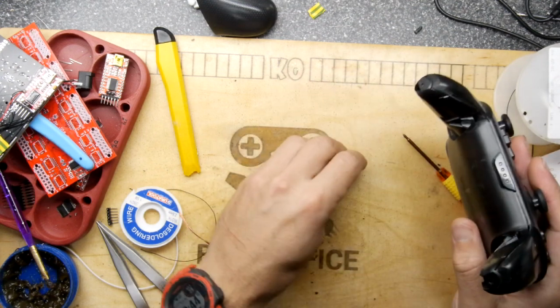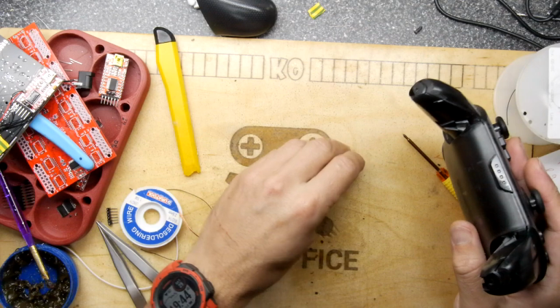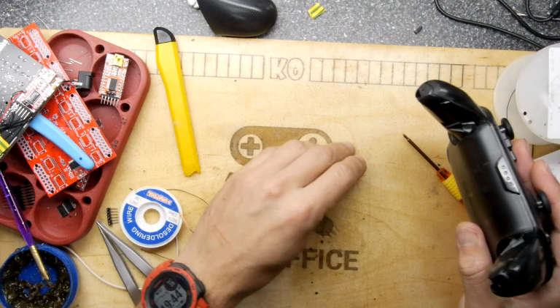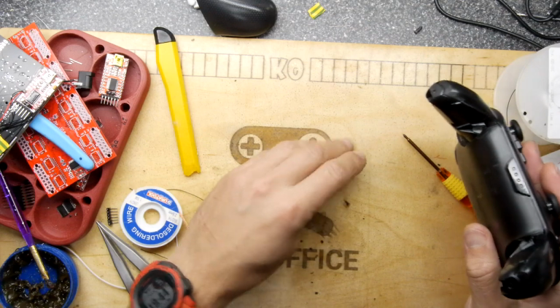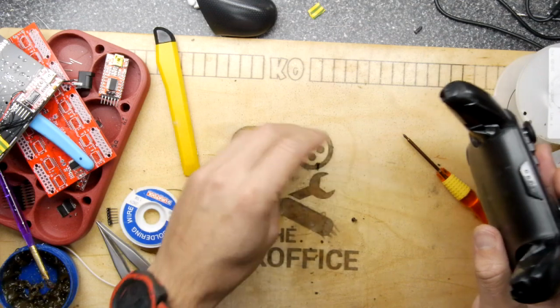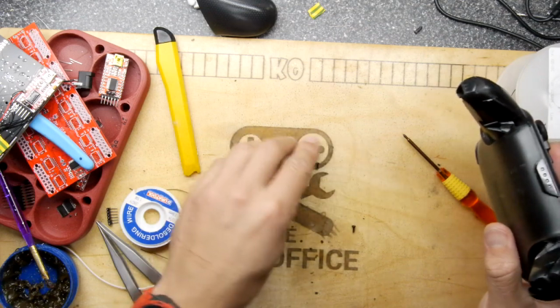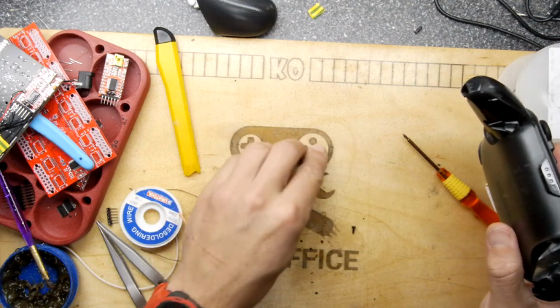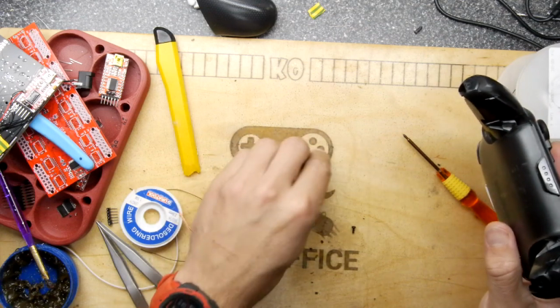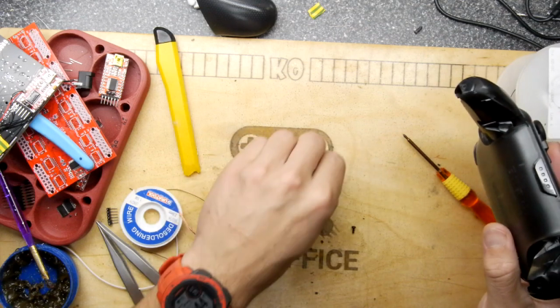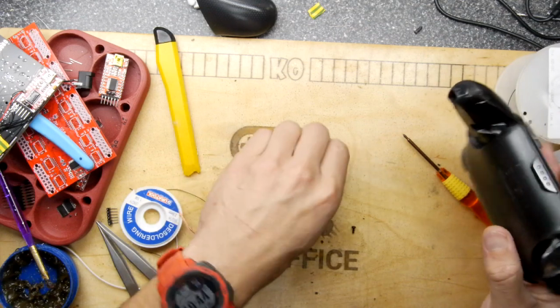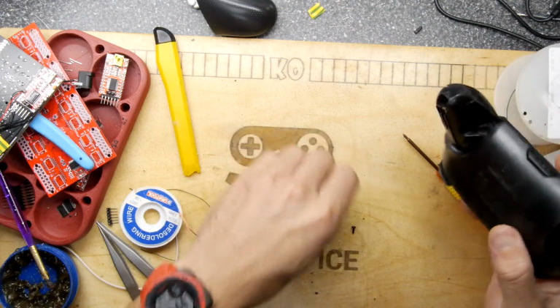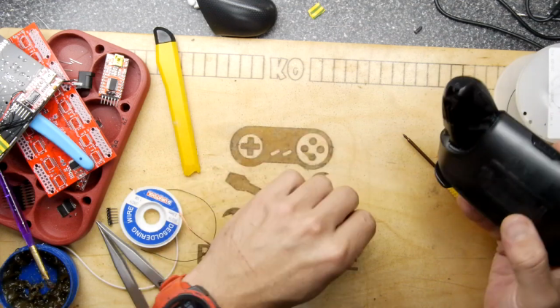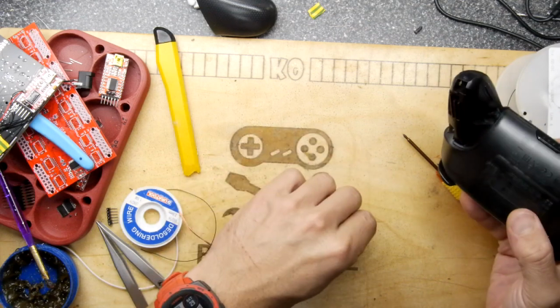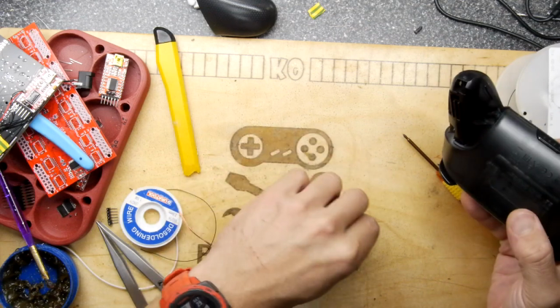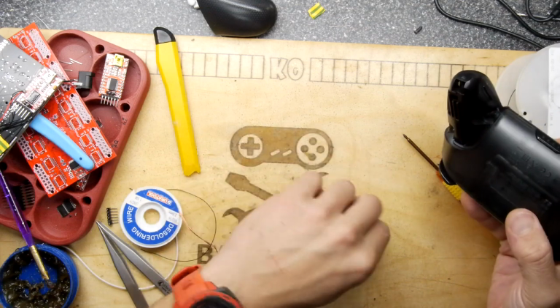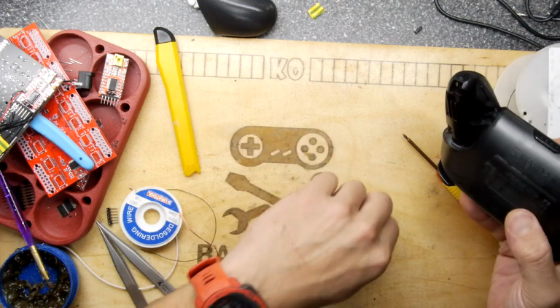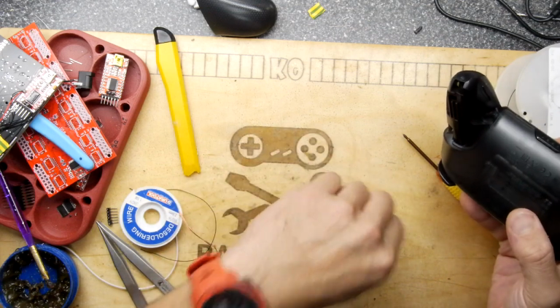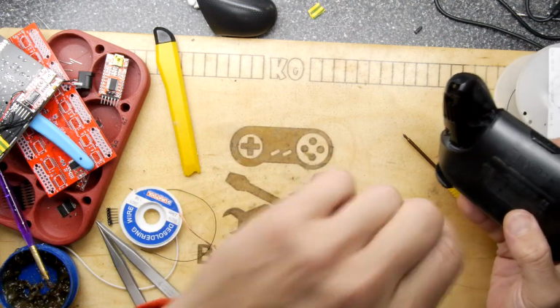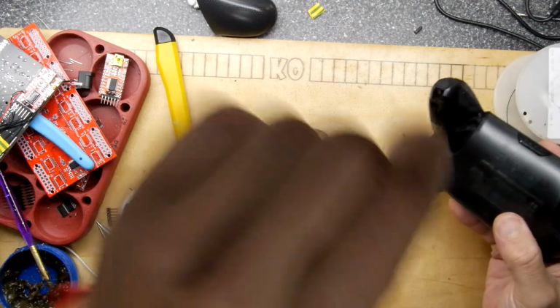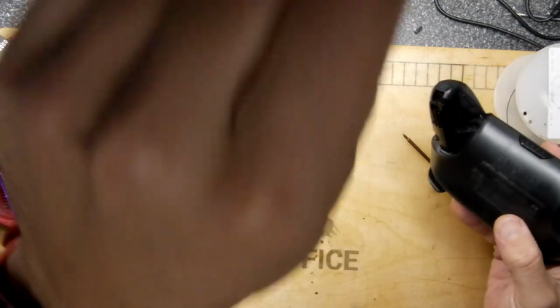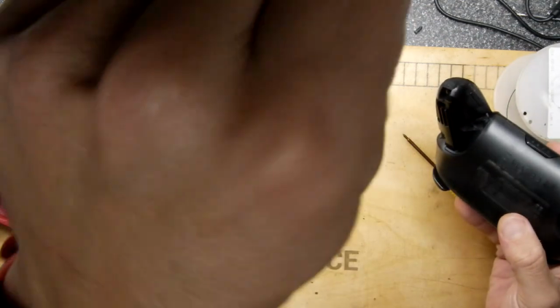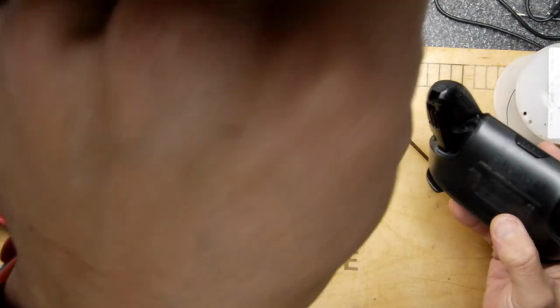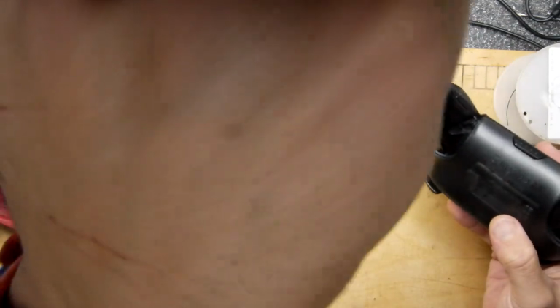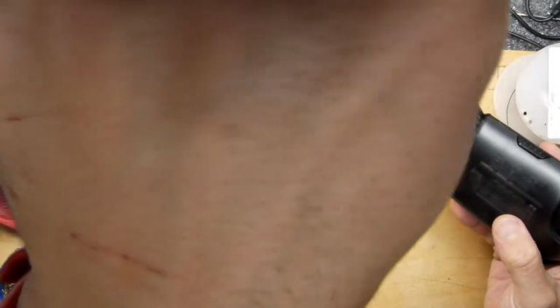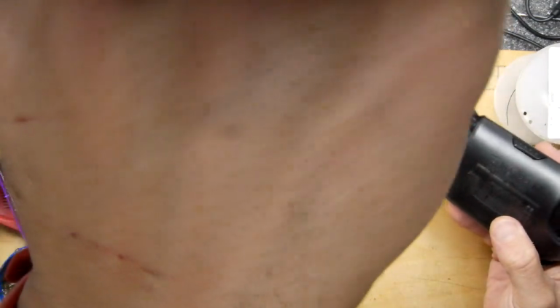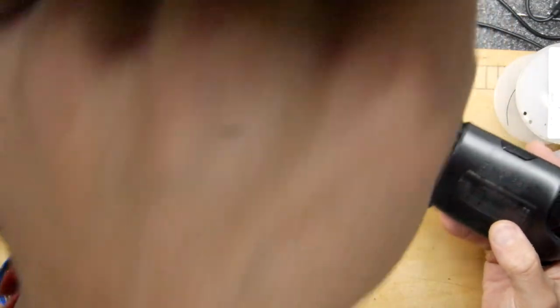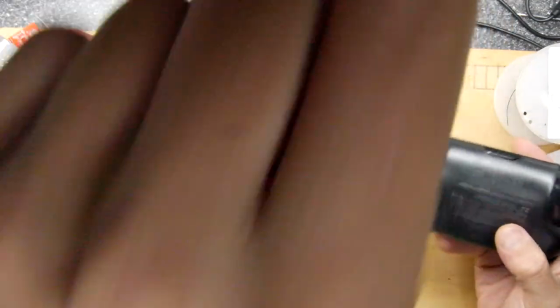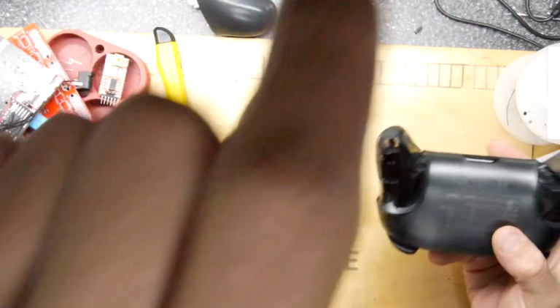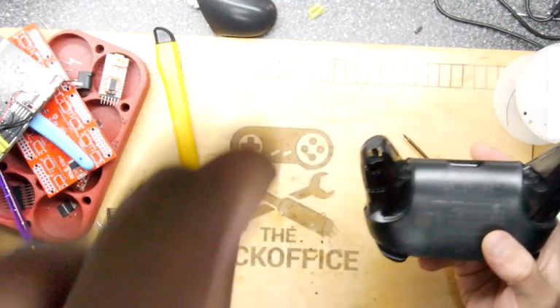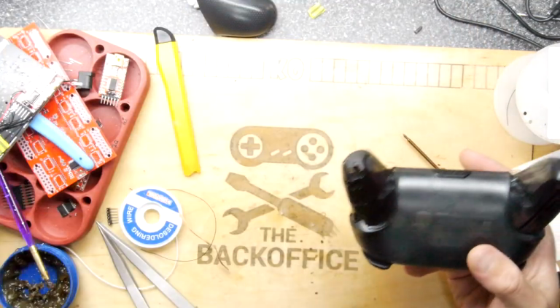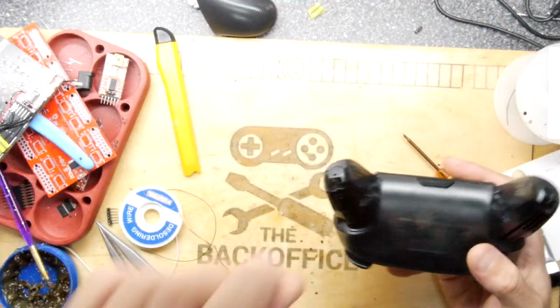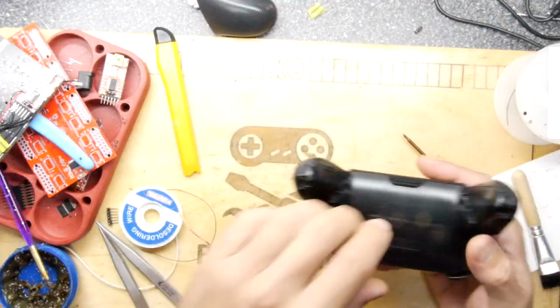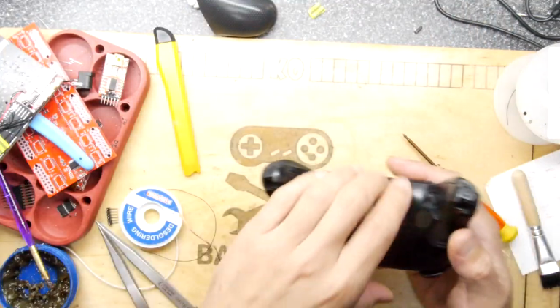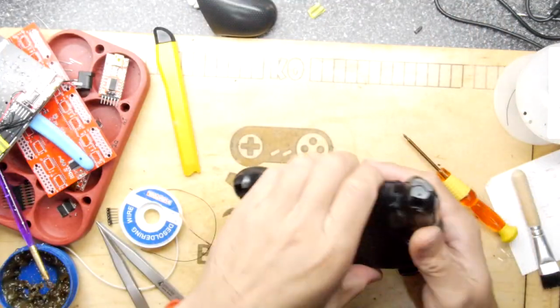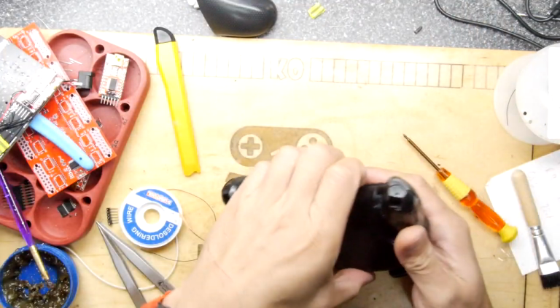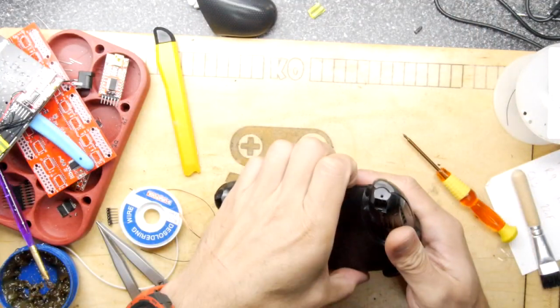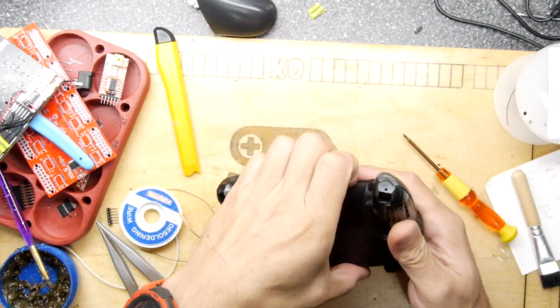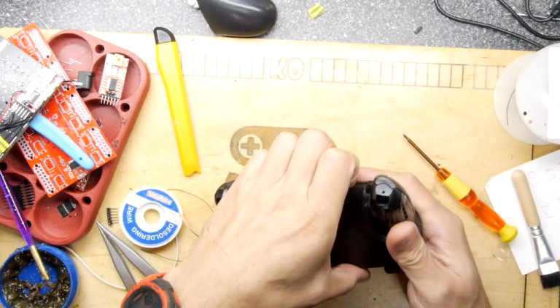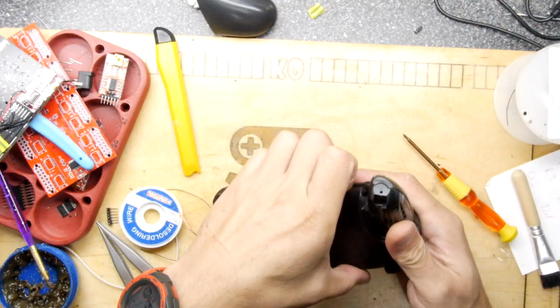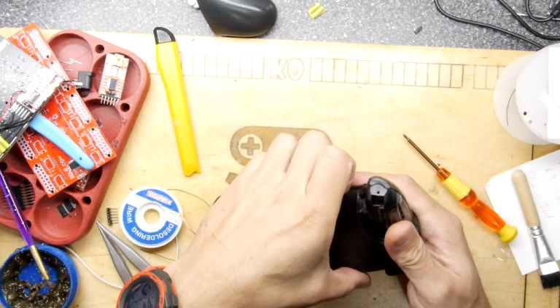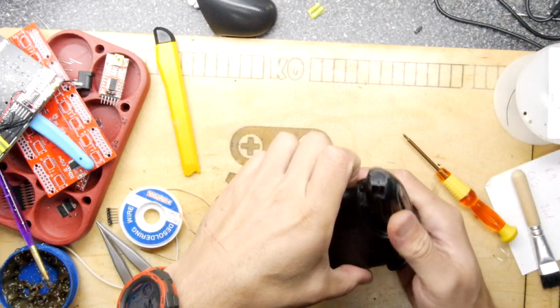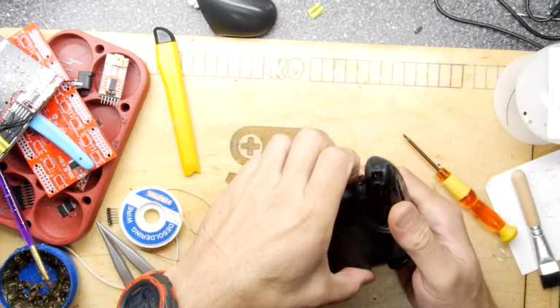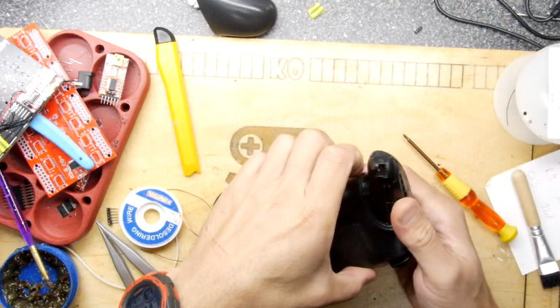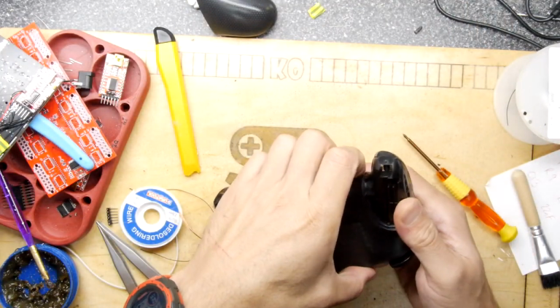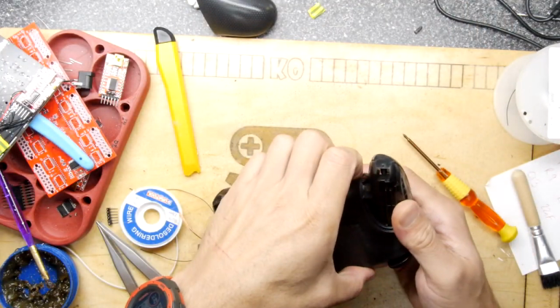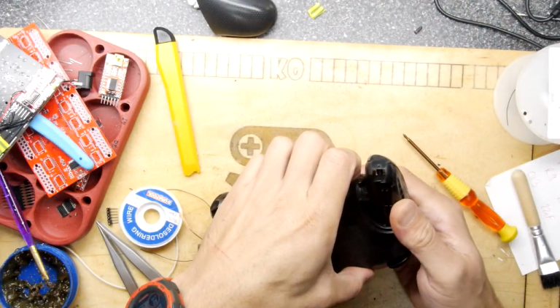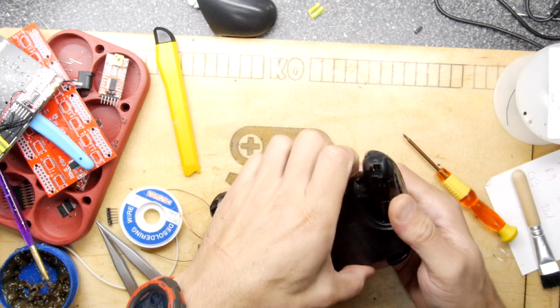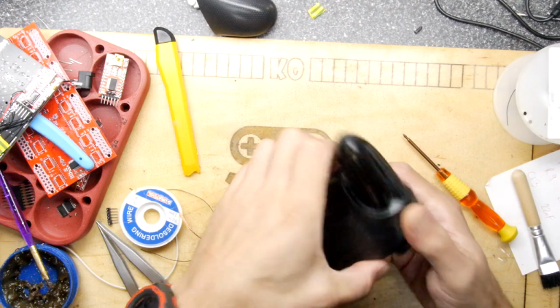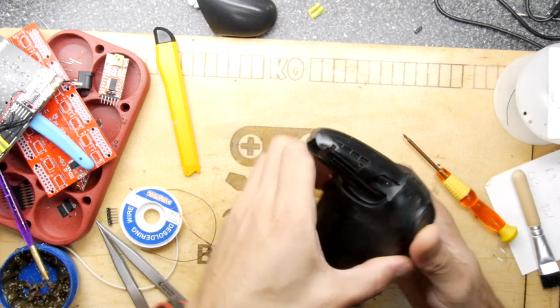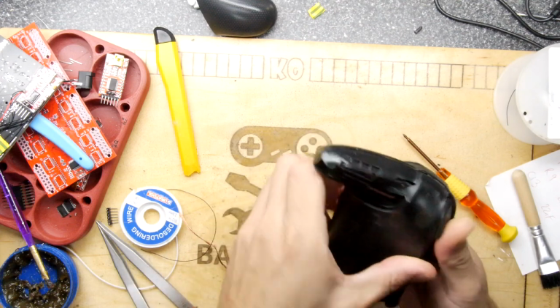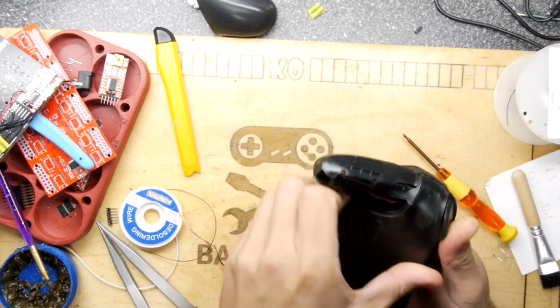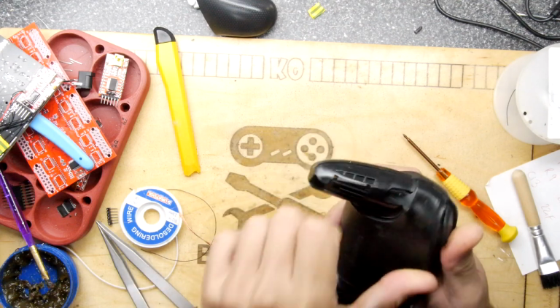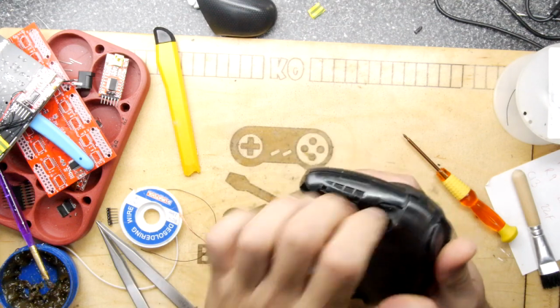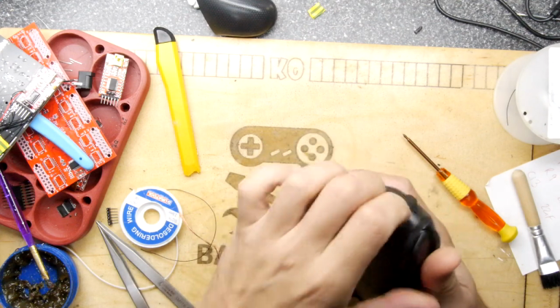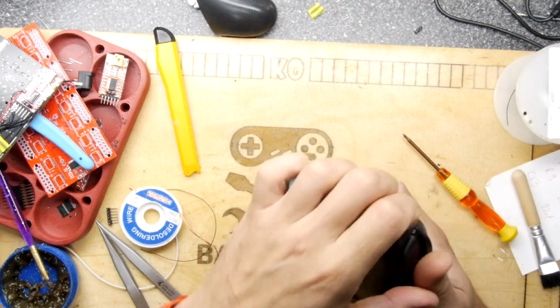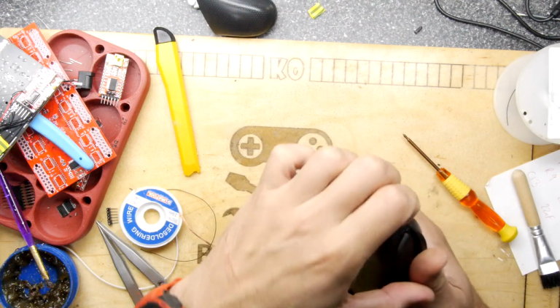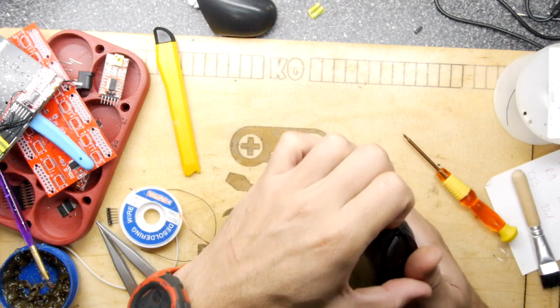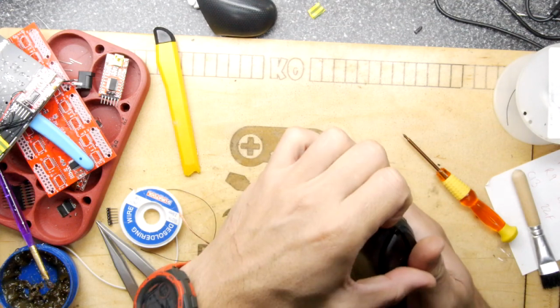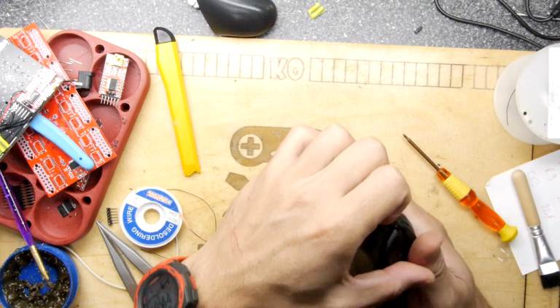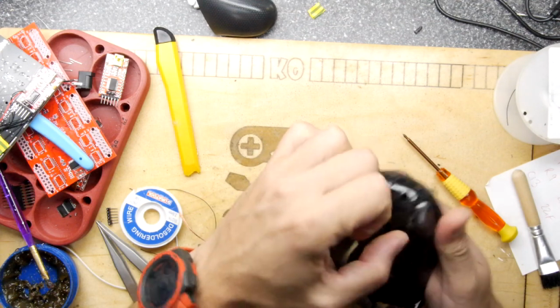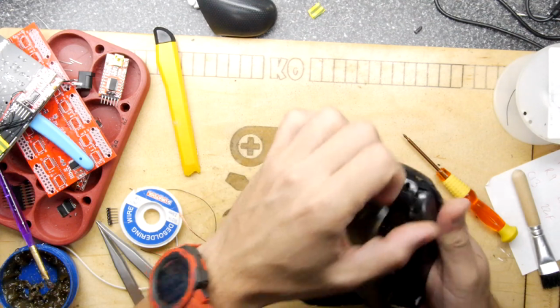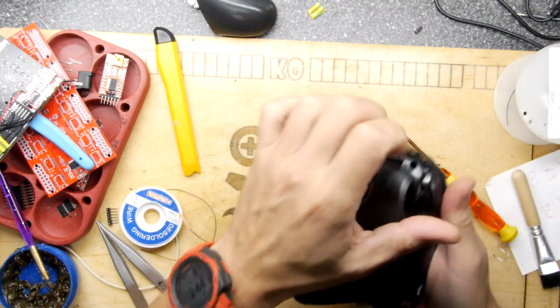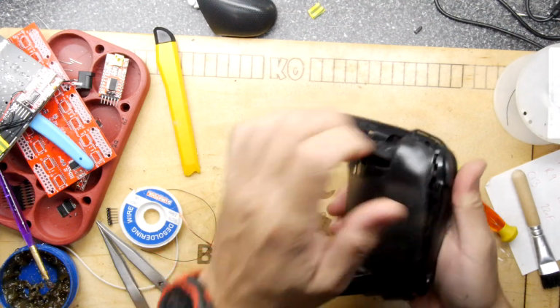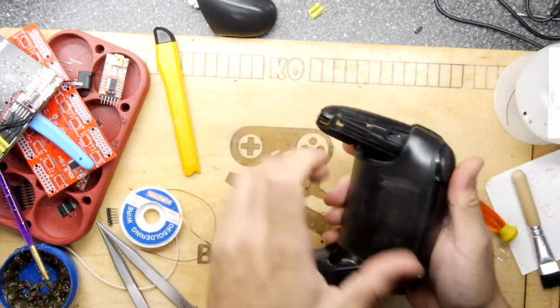I did have some success by ripping apart a Venom brand rechargeable battery system, just literally ripping out the NiCad cells and clipping a bit of plastic so you could get the AAs in. That did work. All the screws seem to be out, at least all the visible screws.